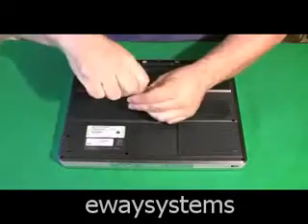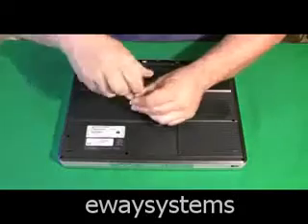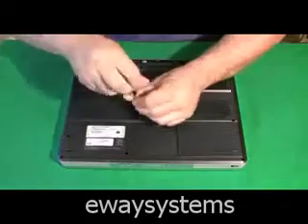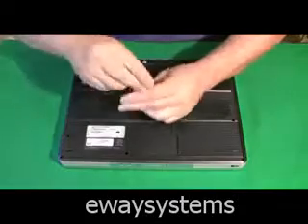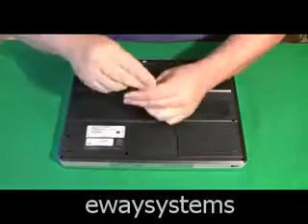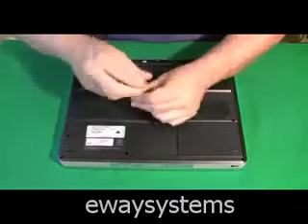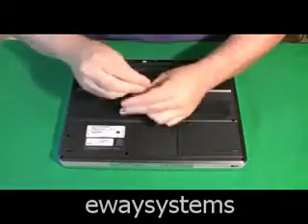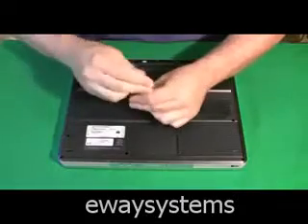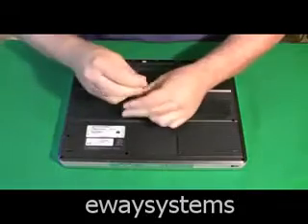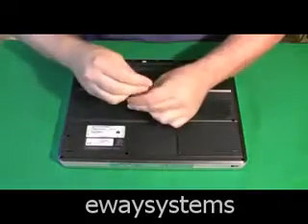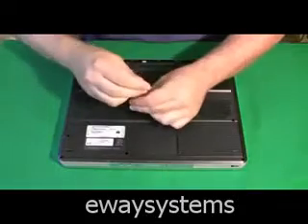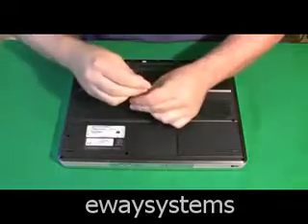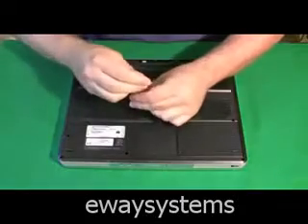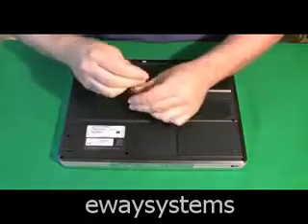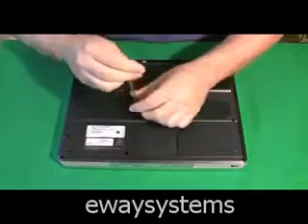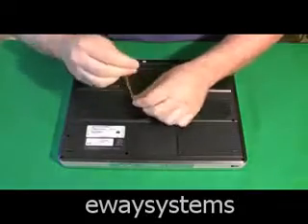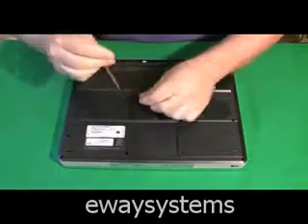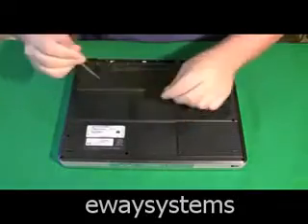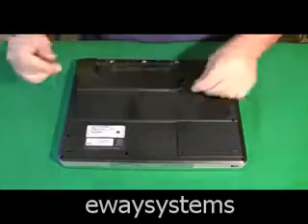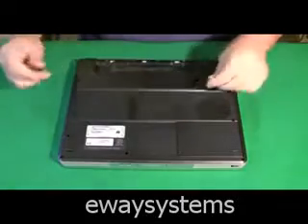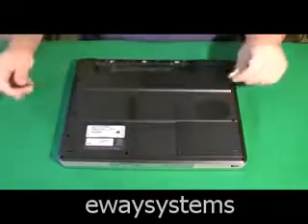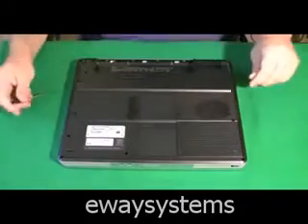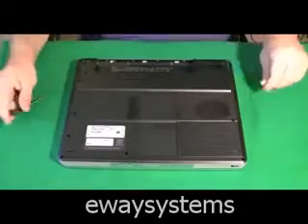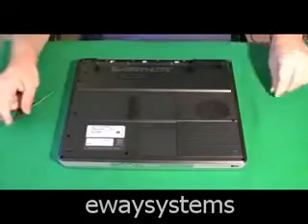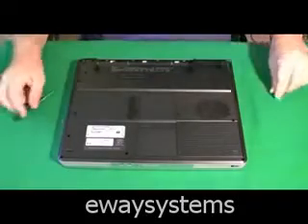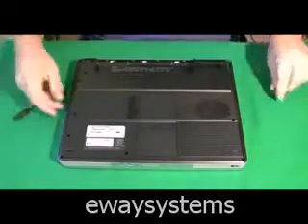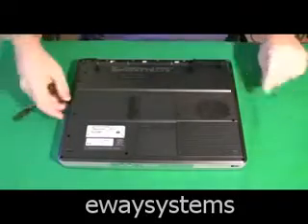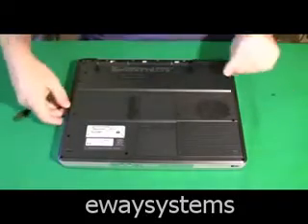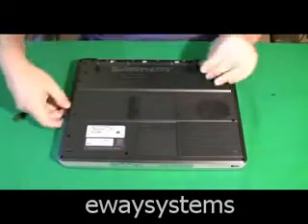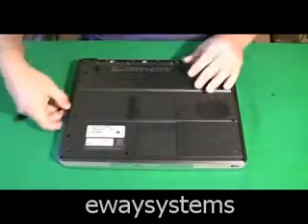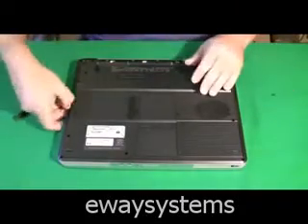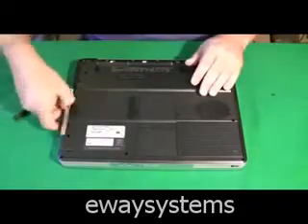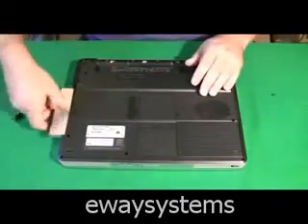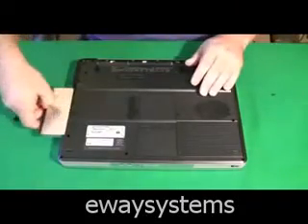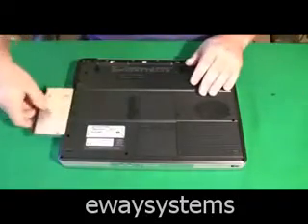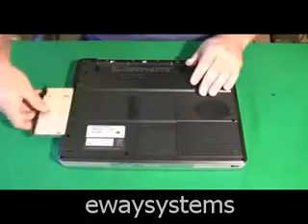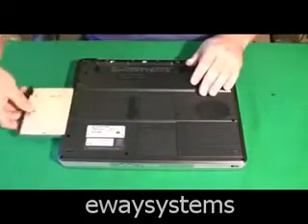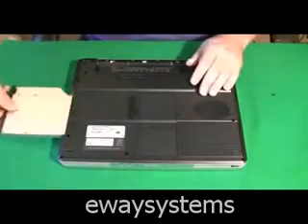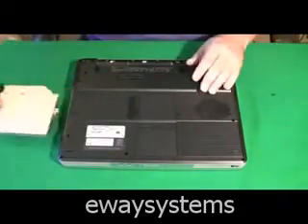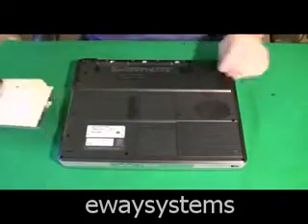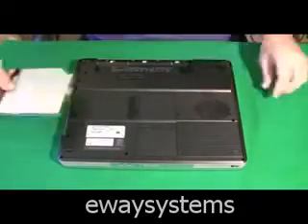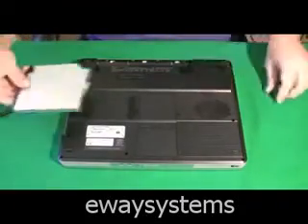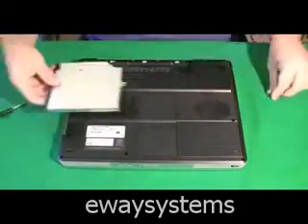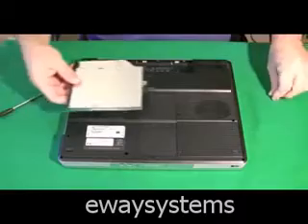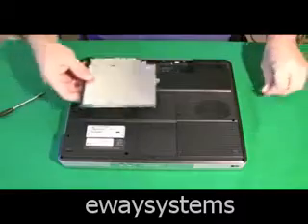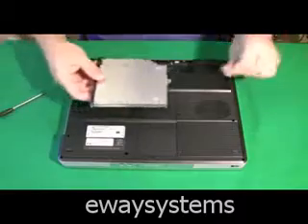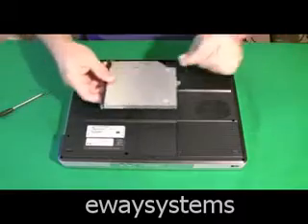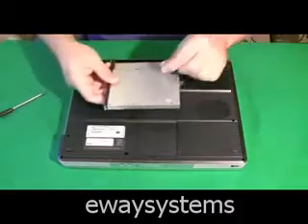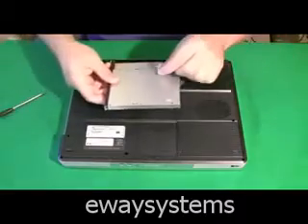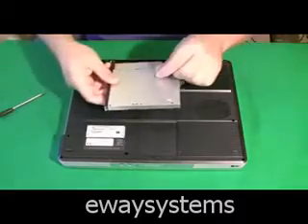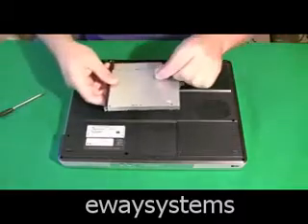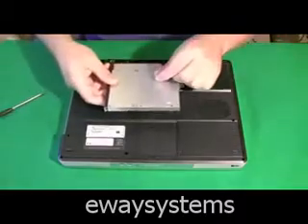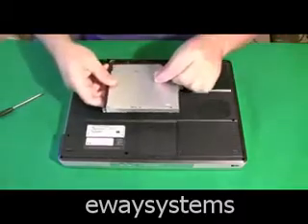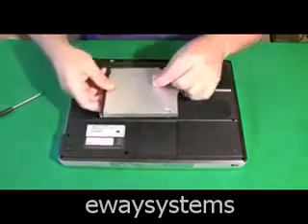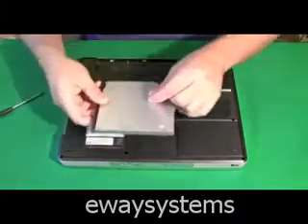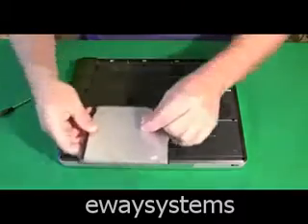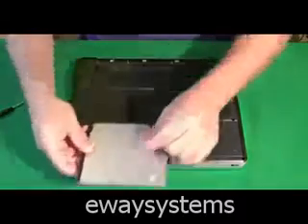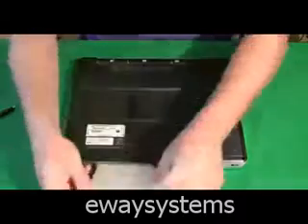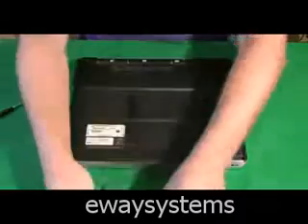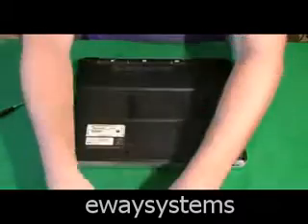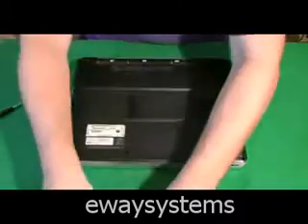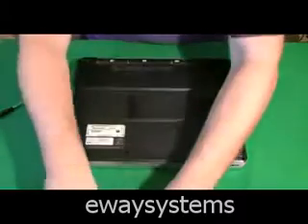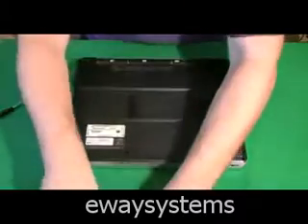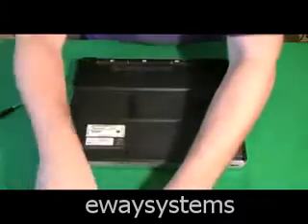One by one, I'm removing components that I can get to easily and that will be able to be removed, so they're not connected to the motherboard — like the CD drive.